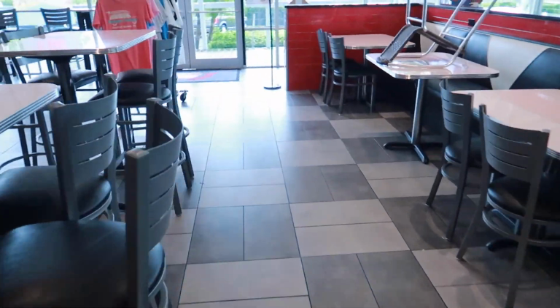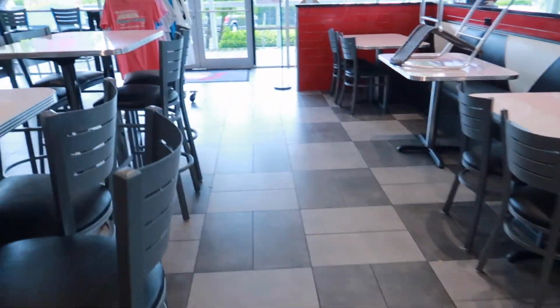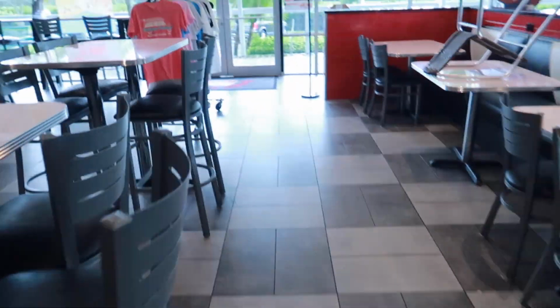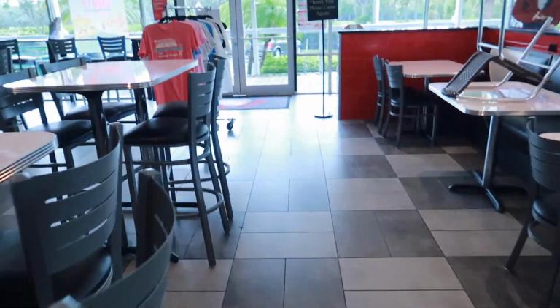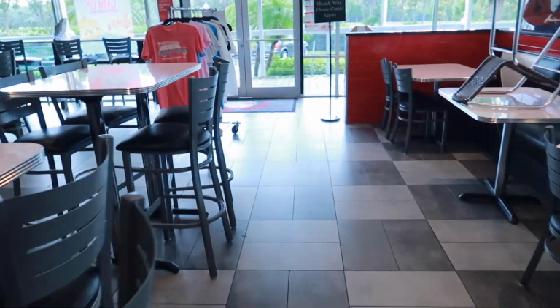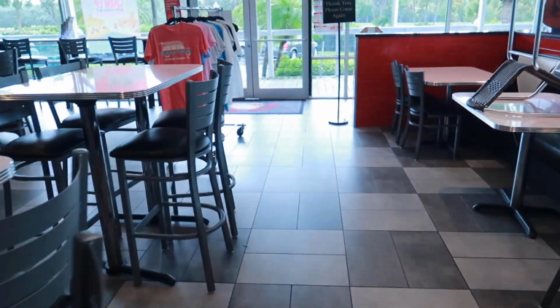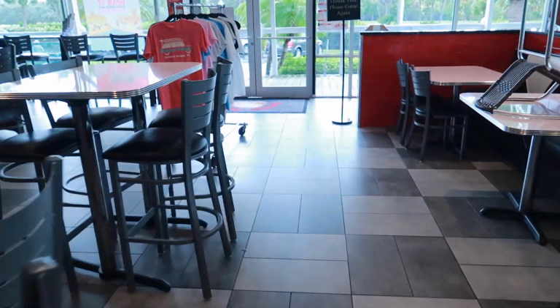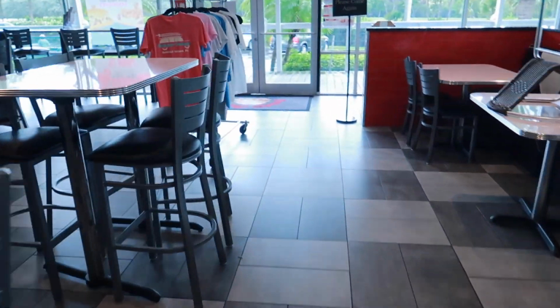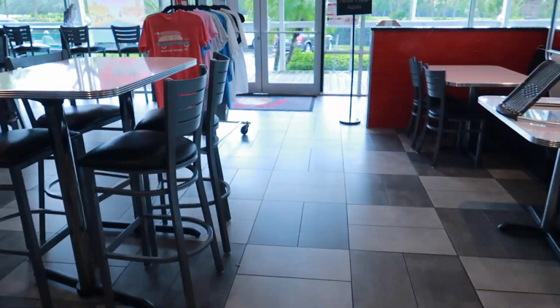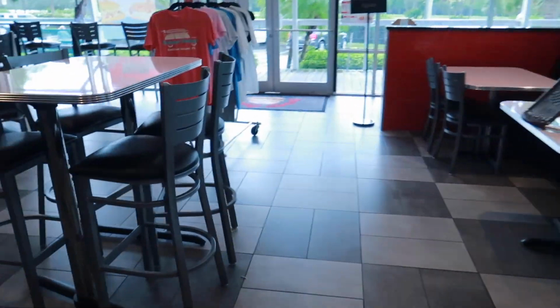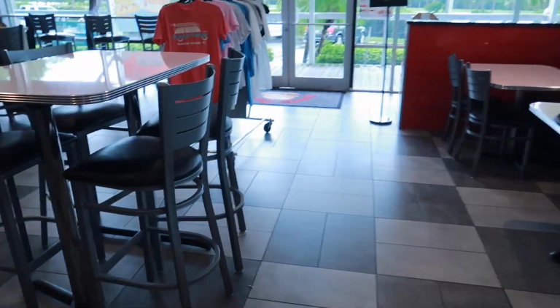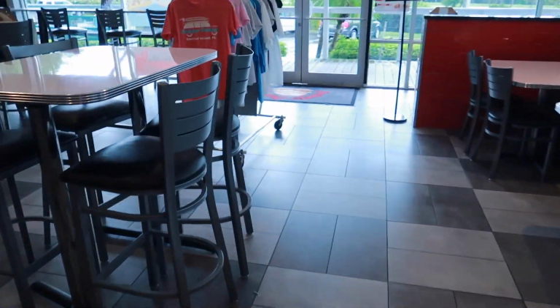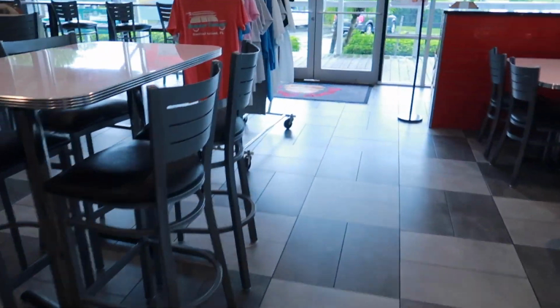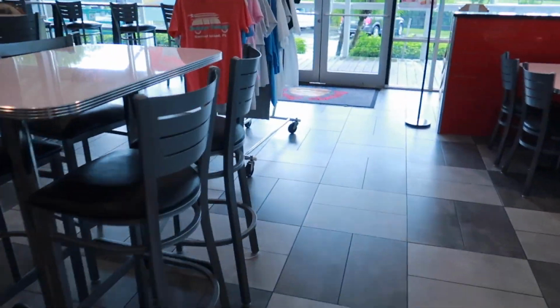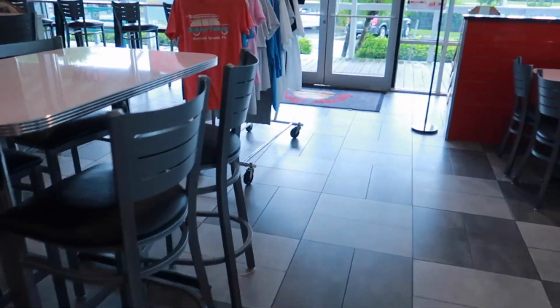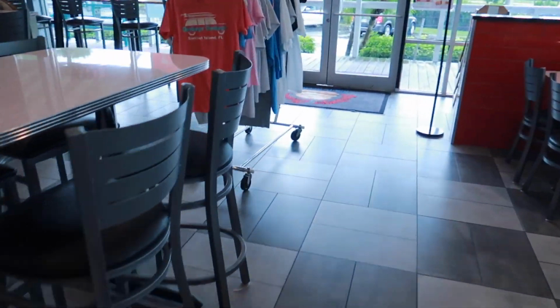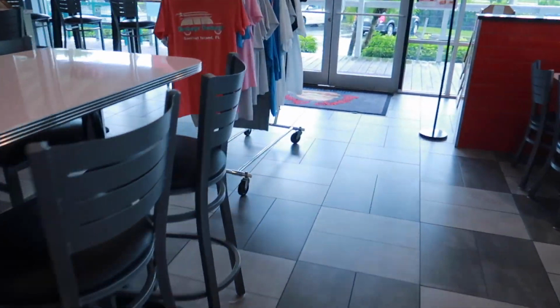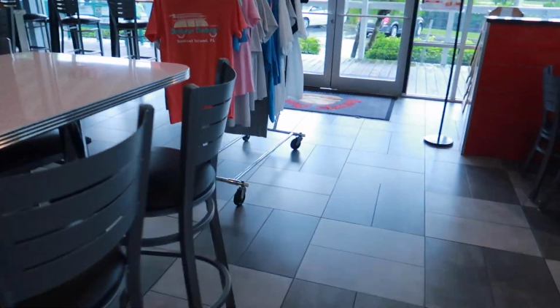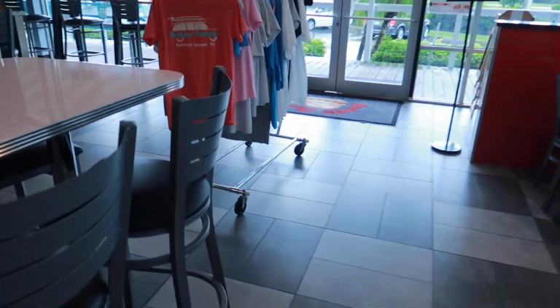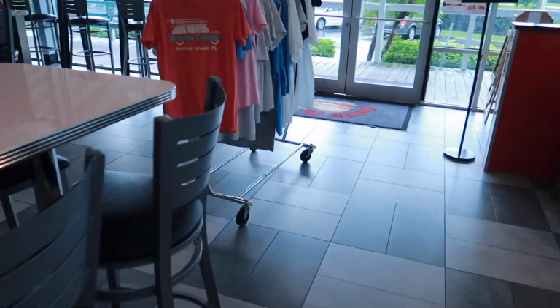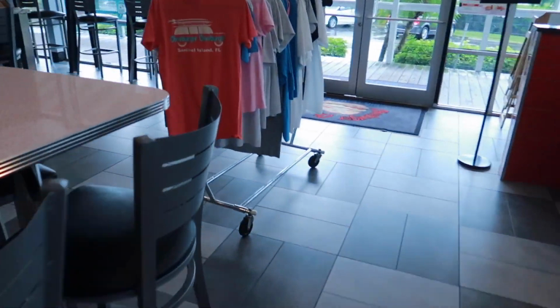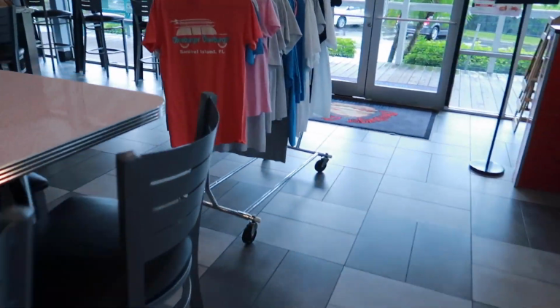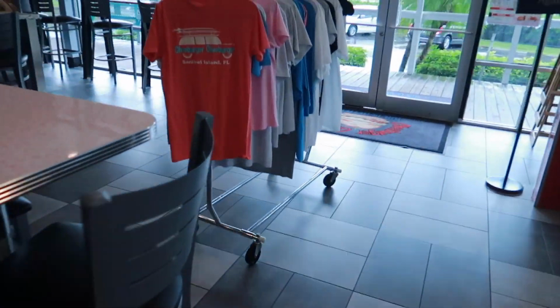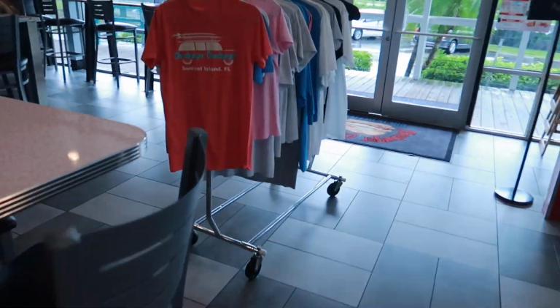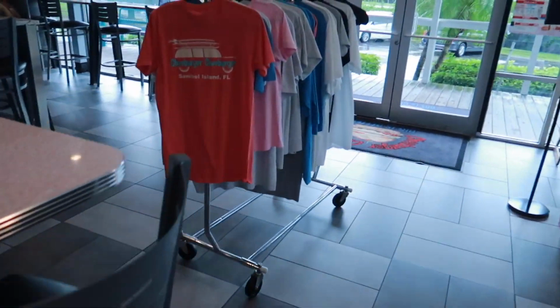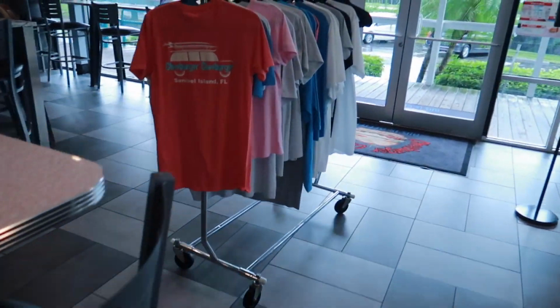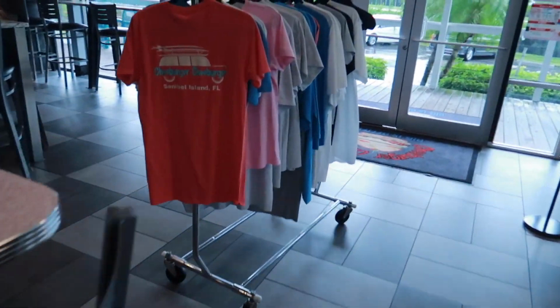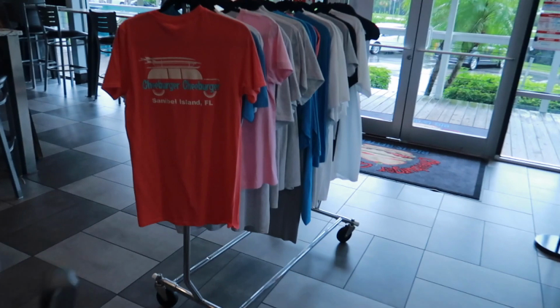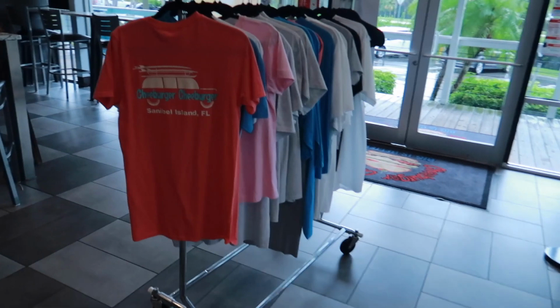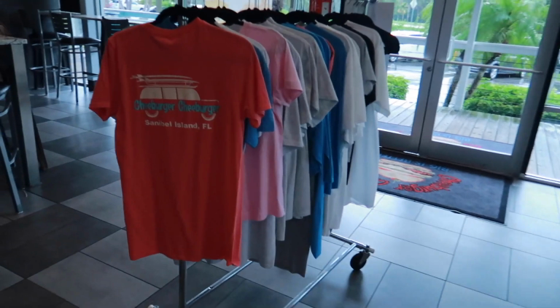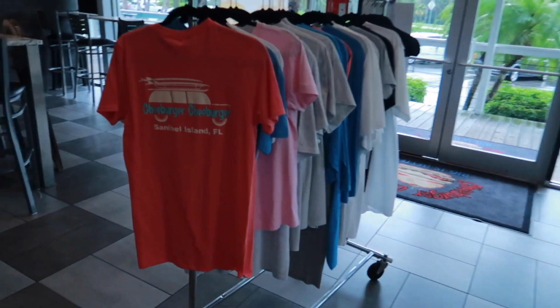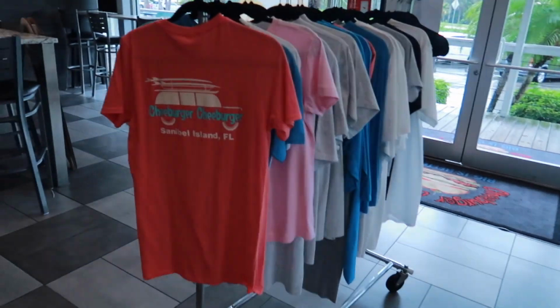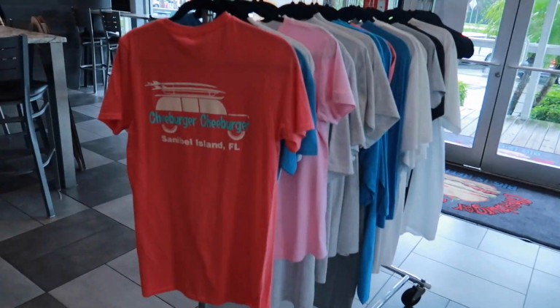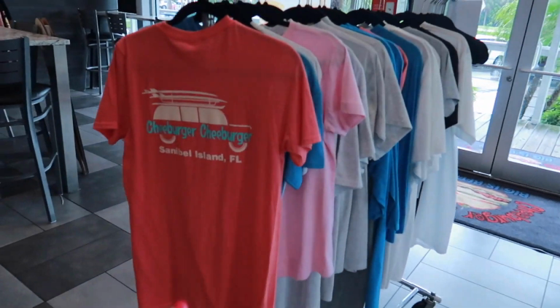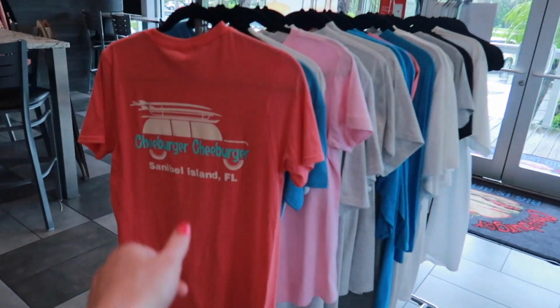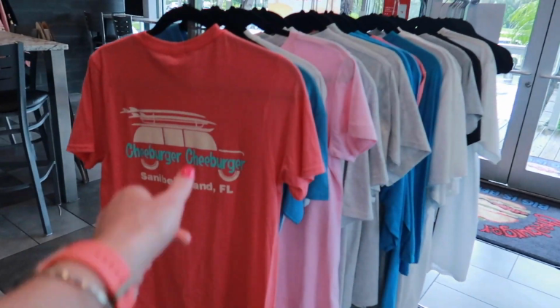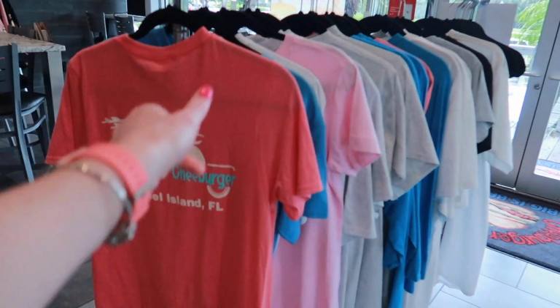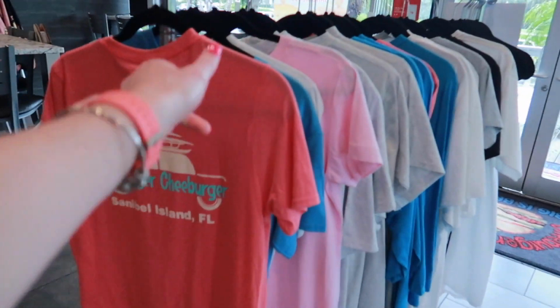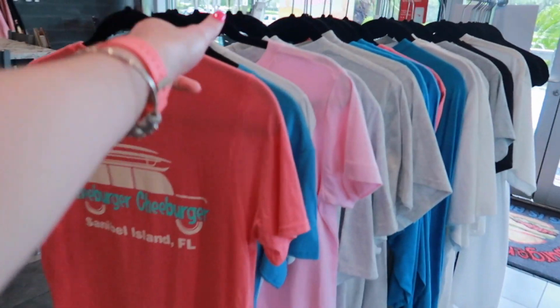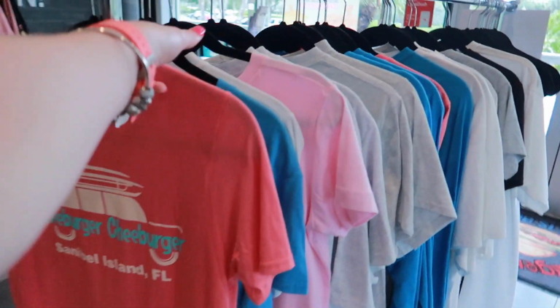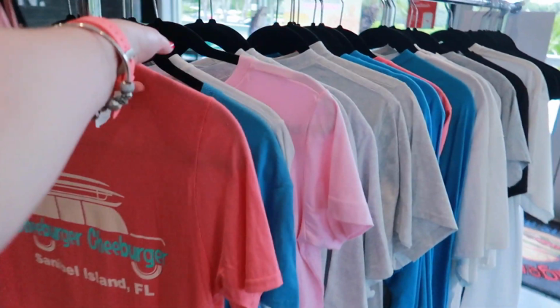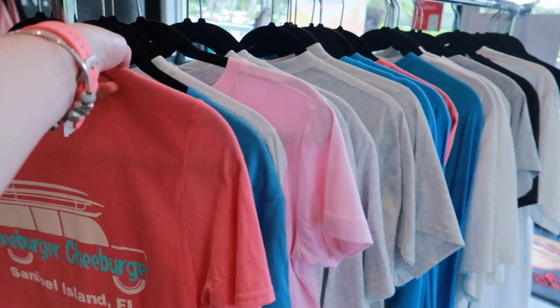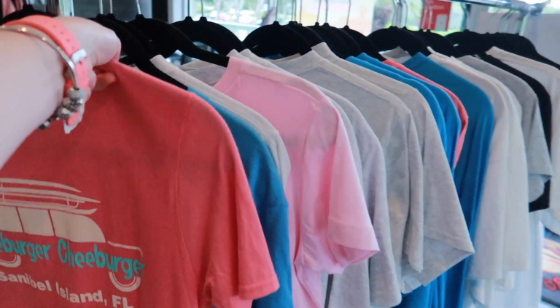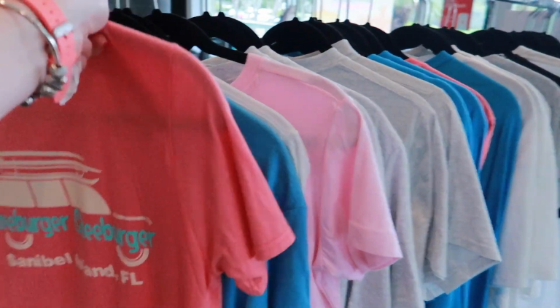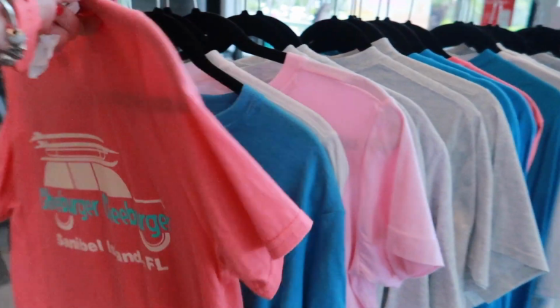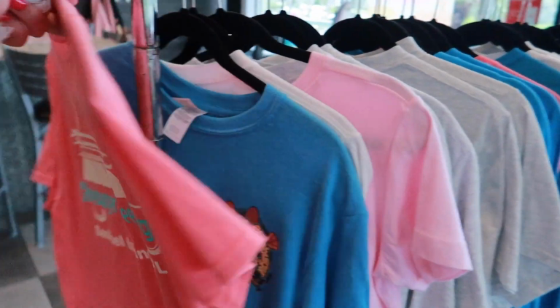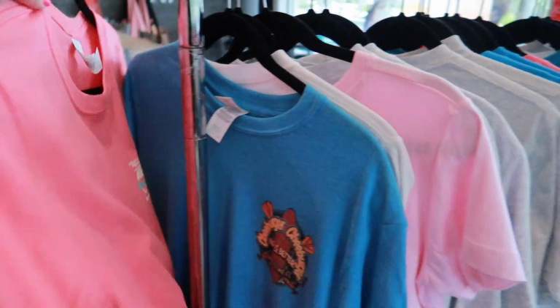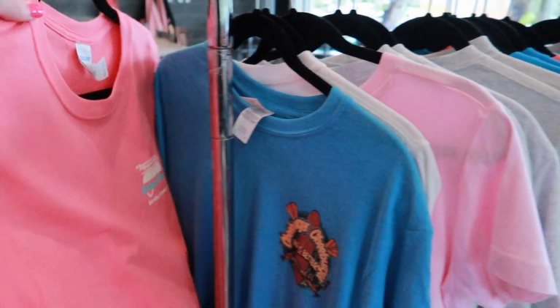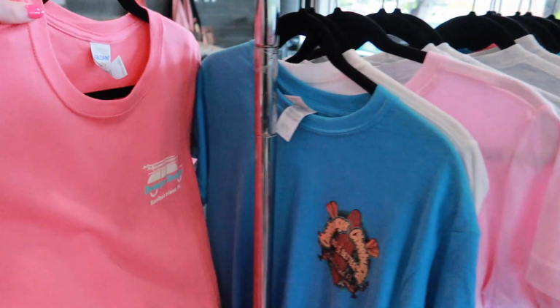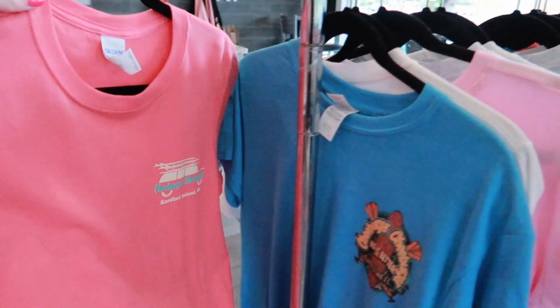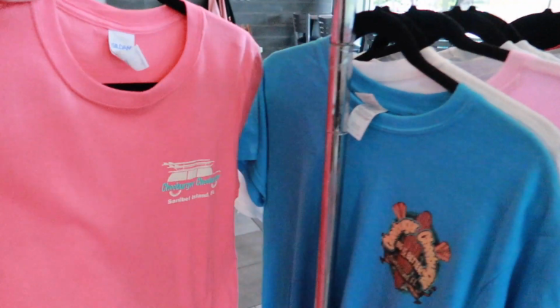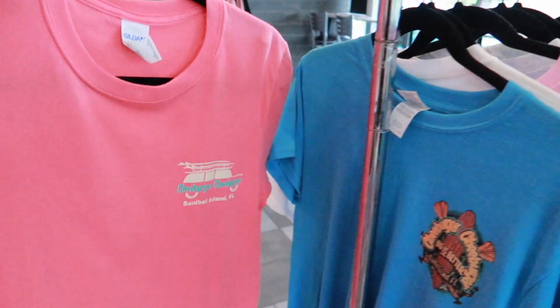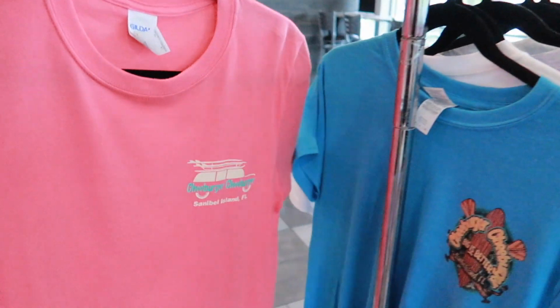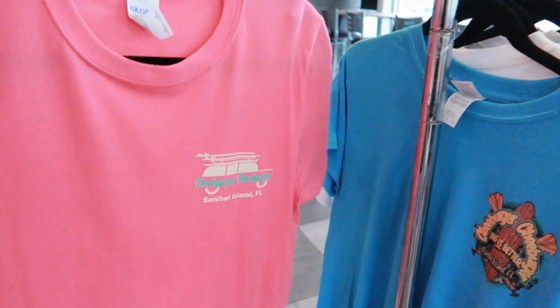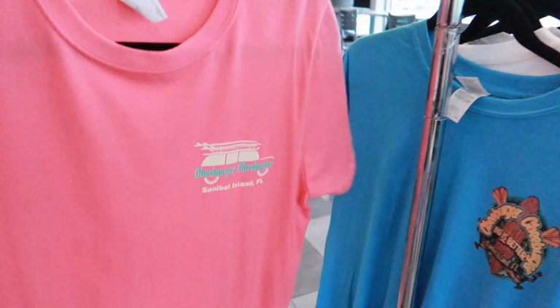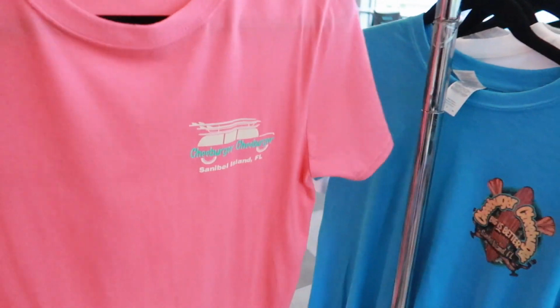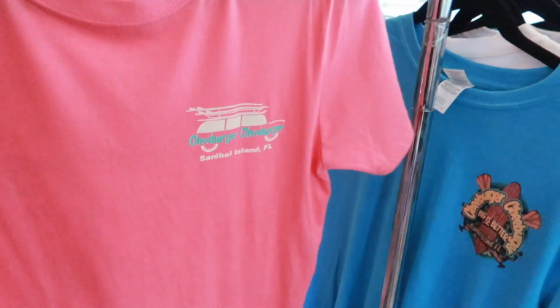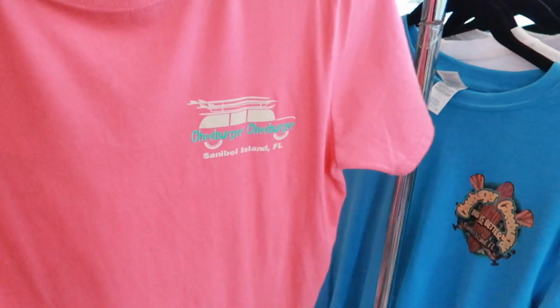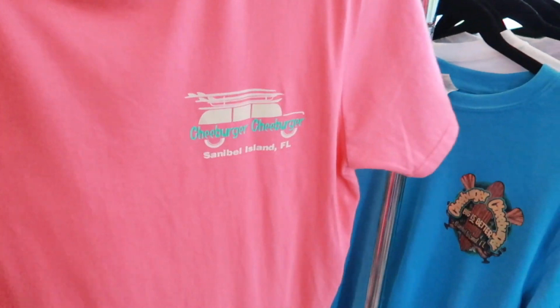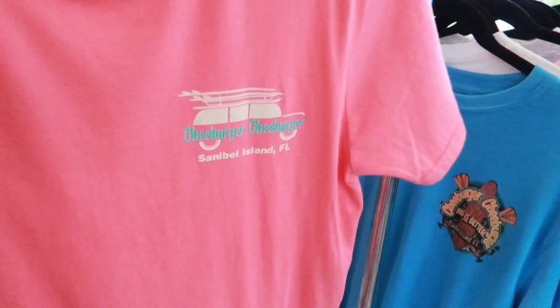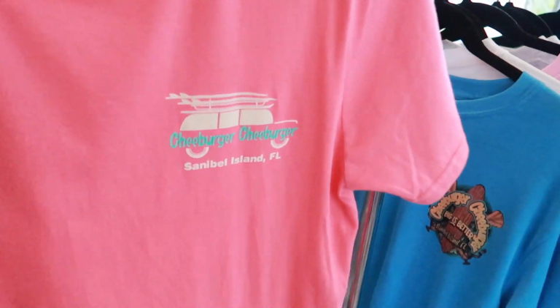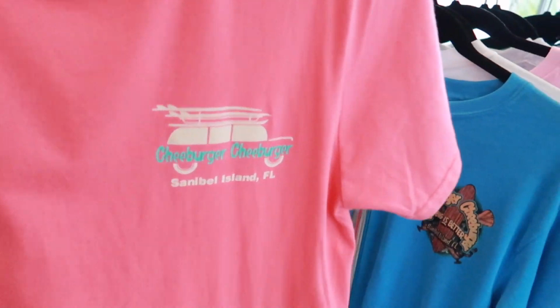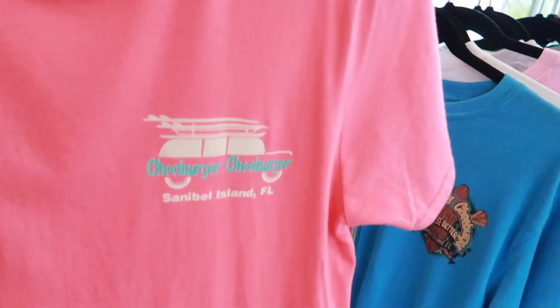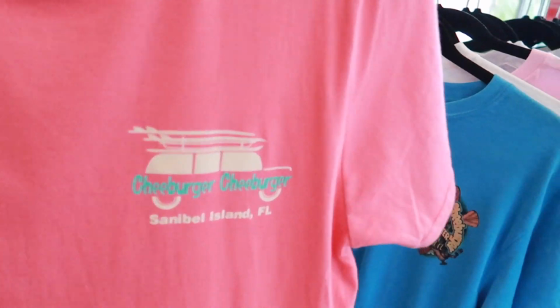They have a bunch of shirts over here. I told my mom to get one because they went here forever ago when we were younger.